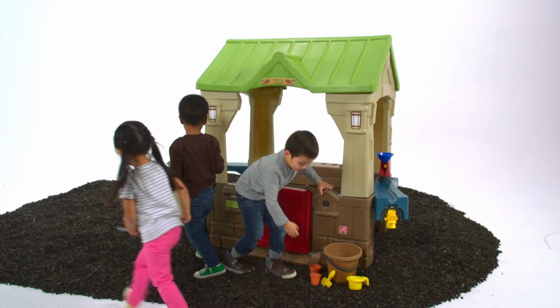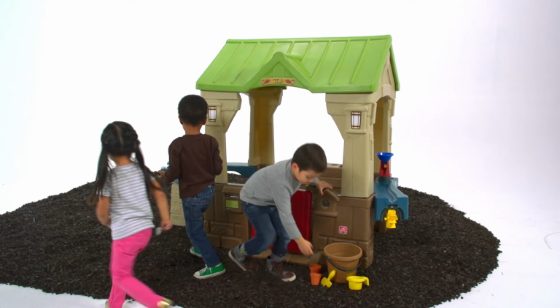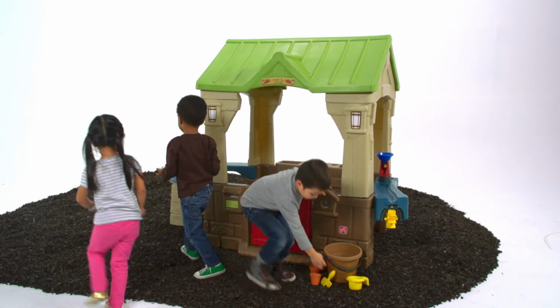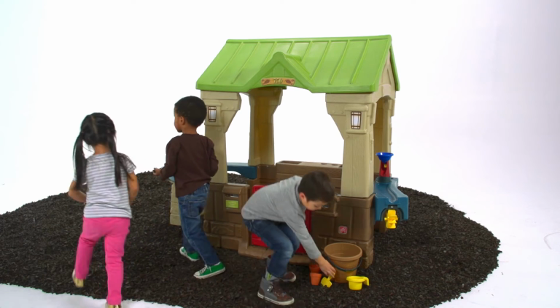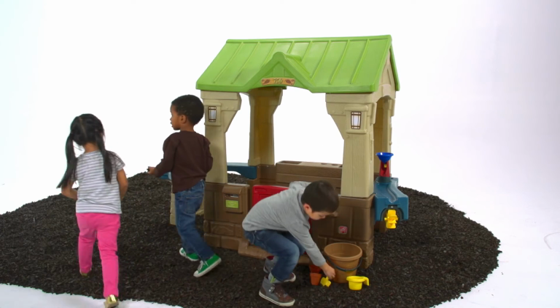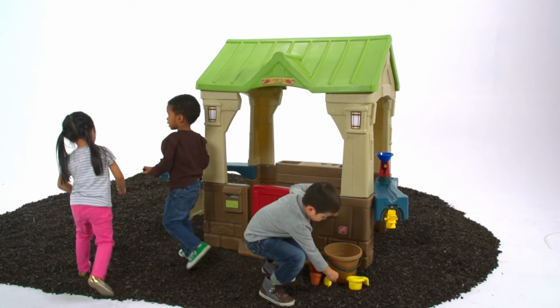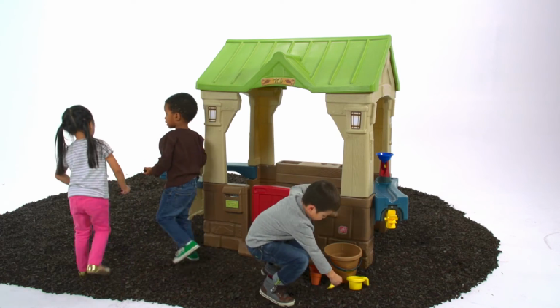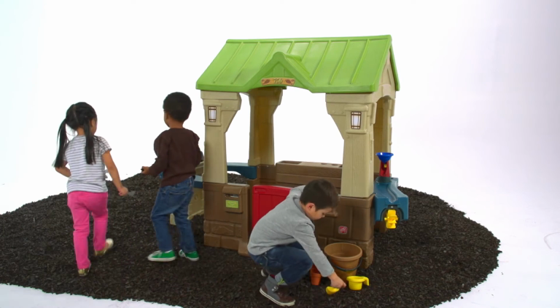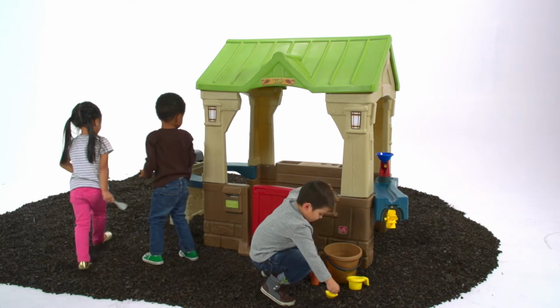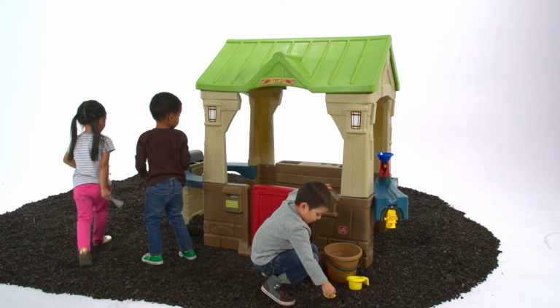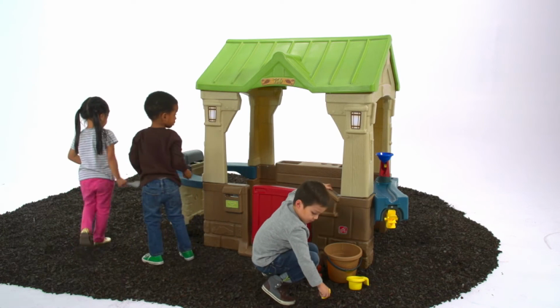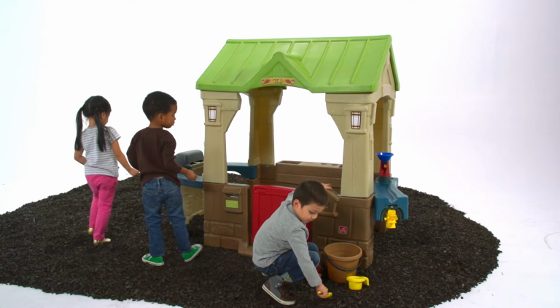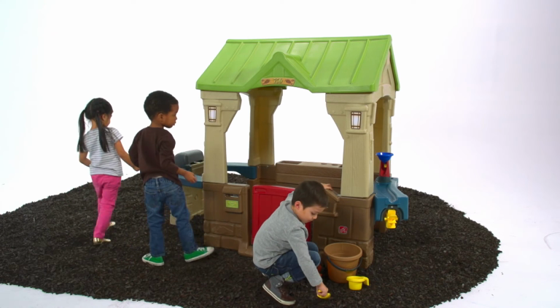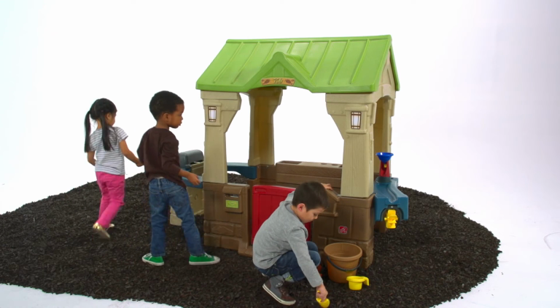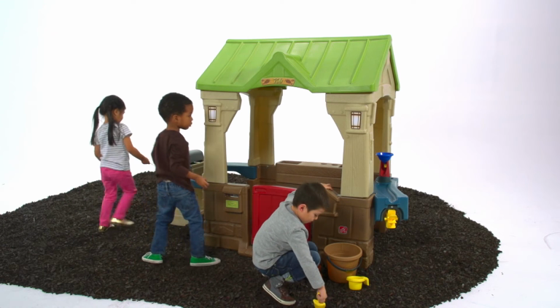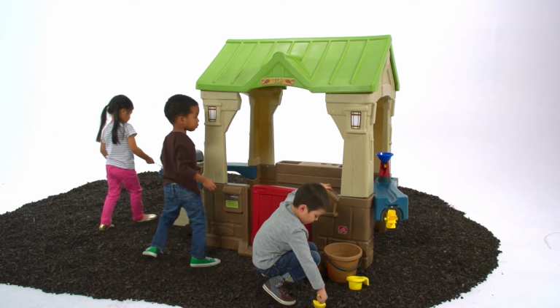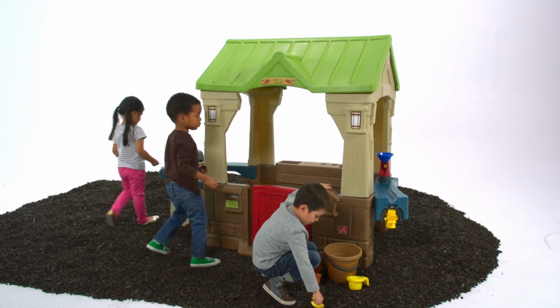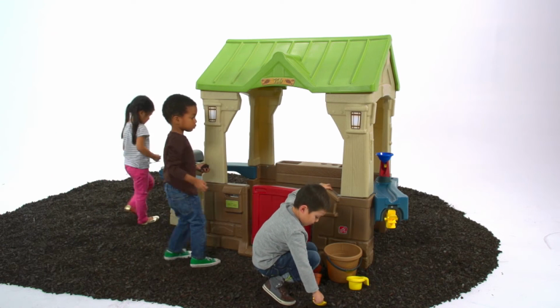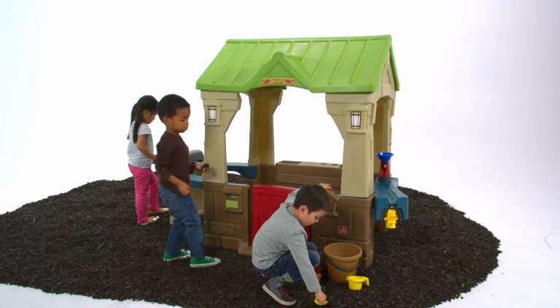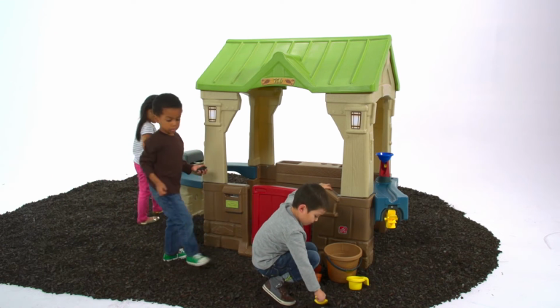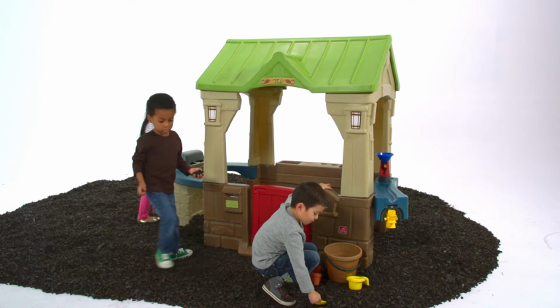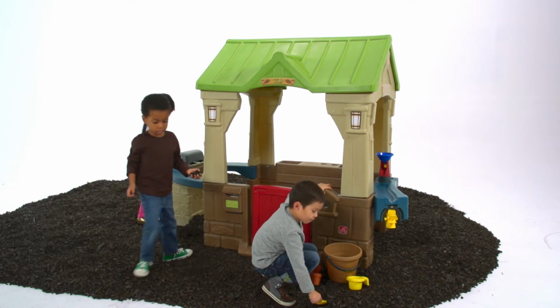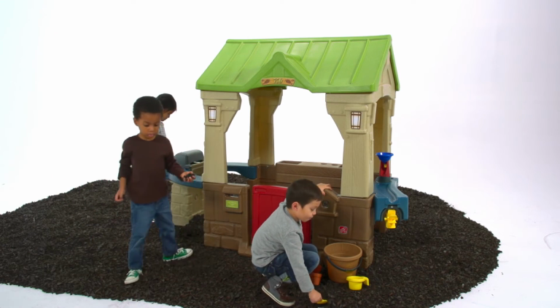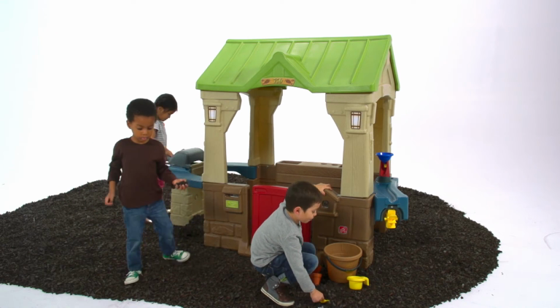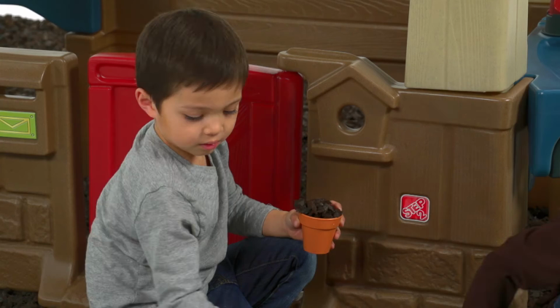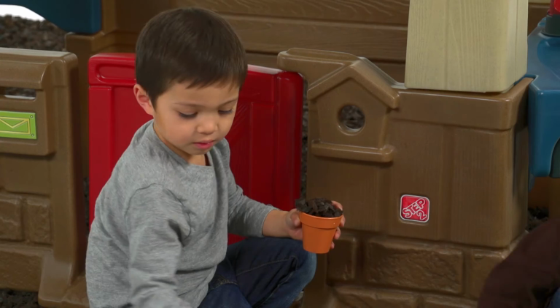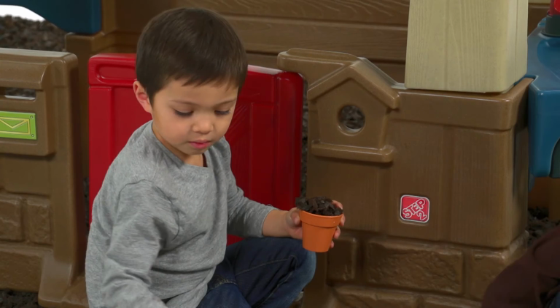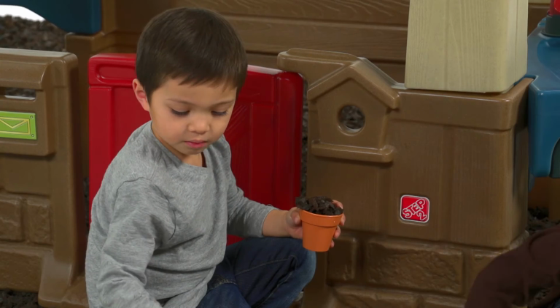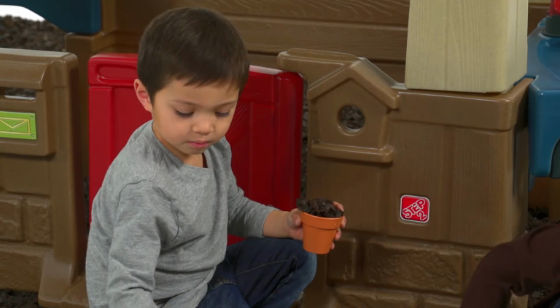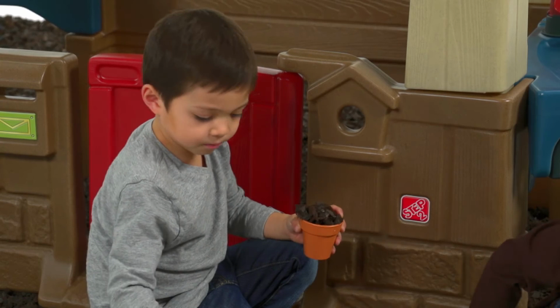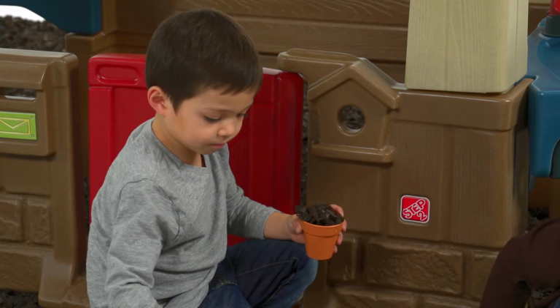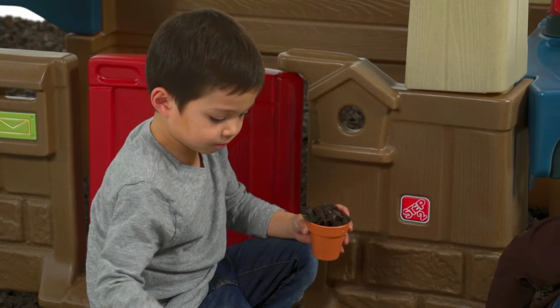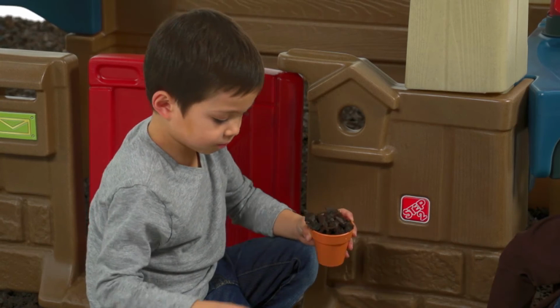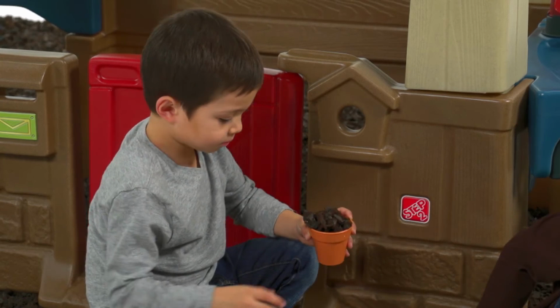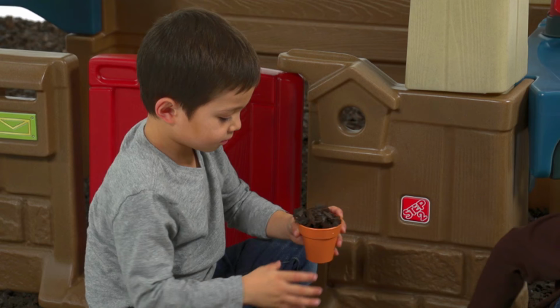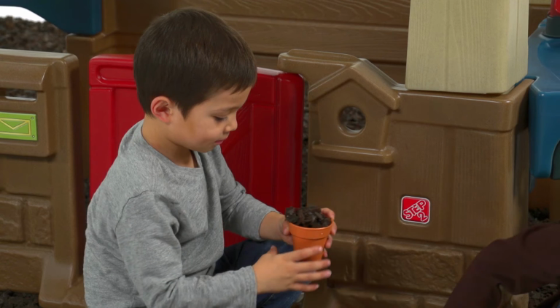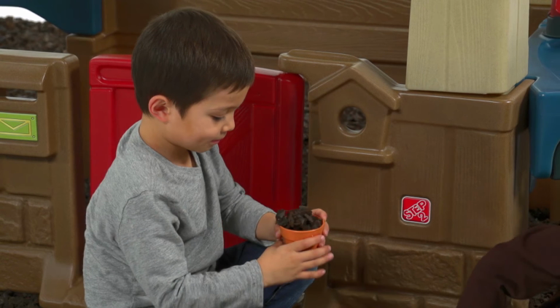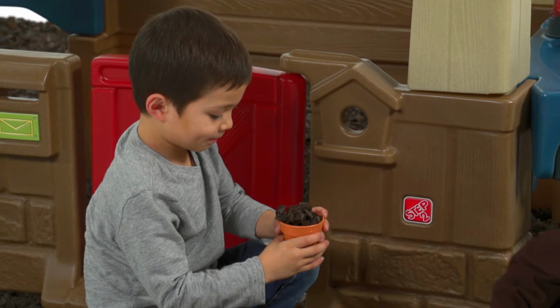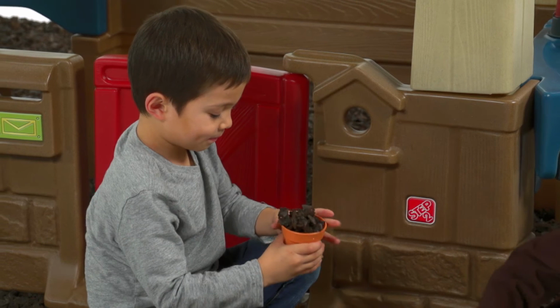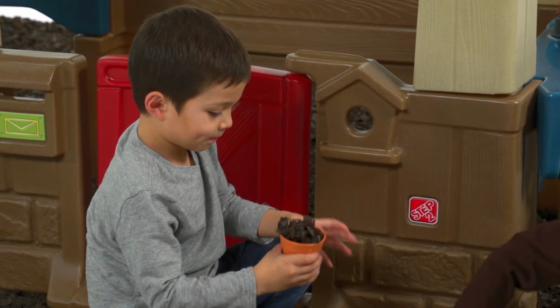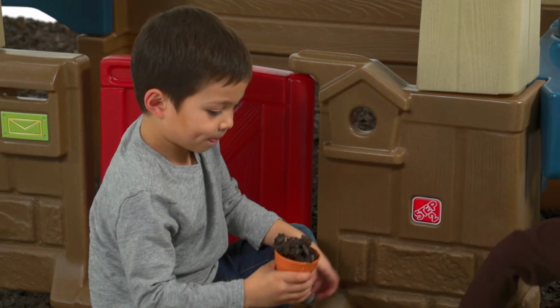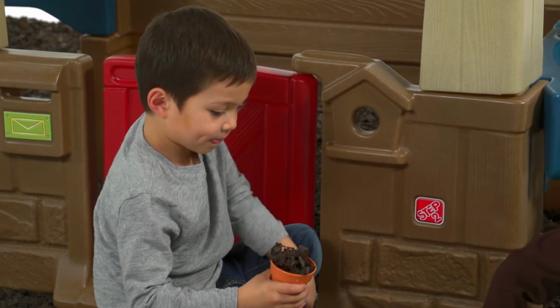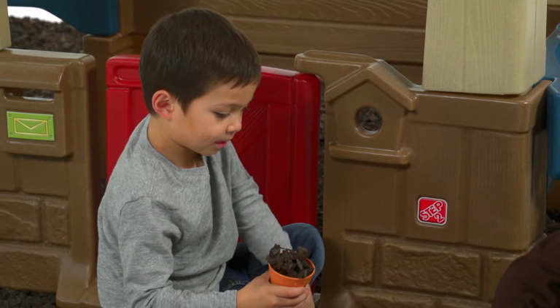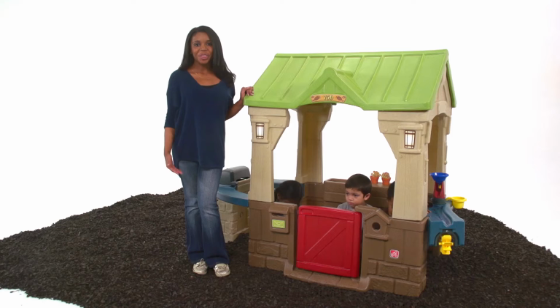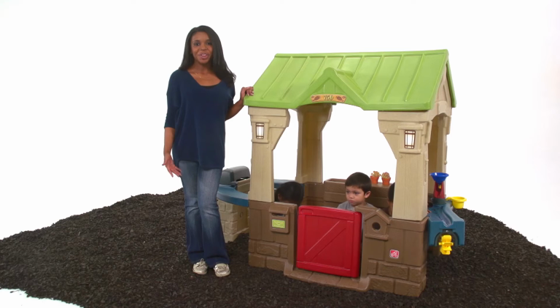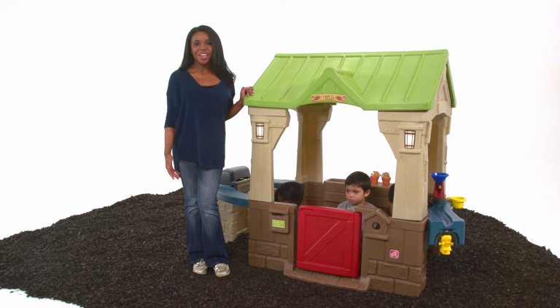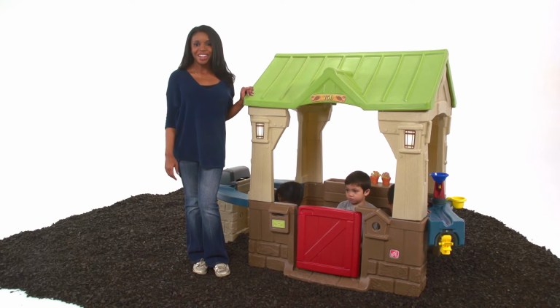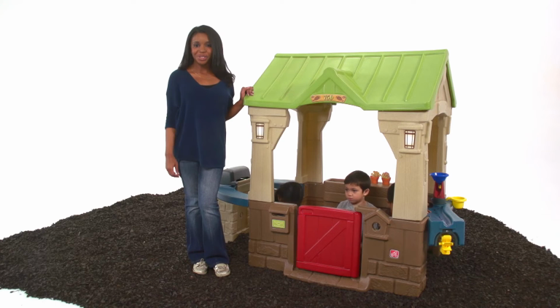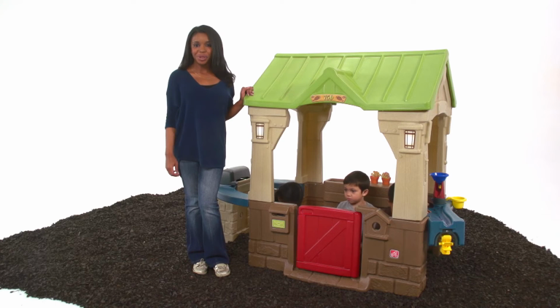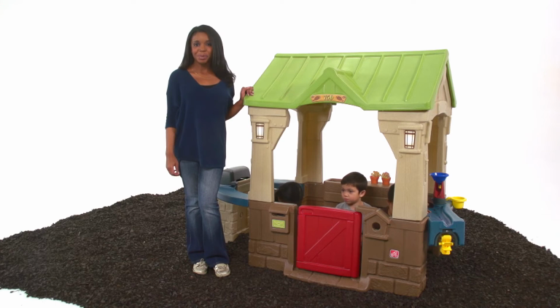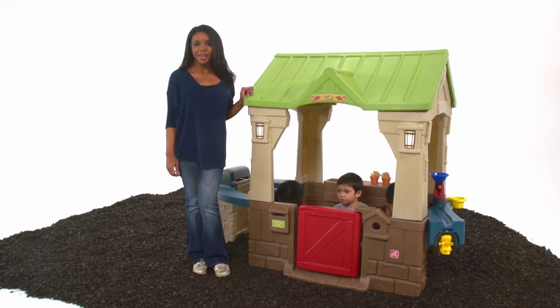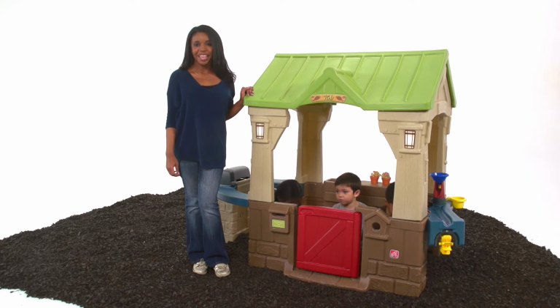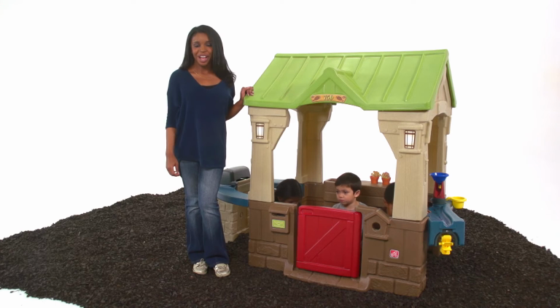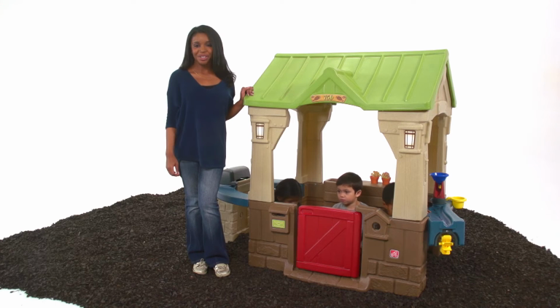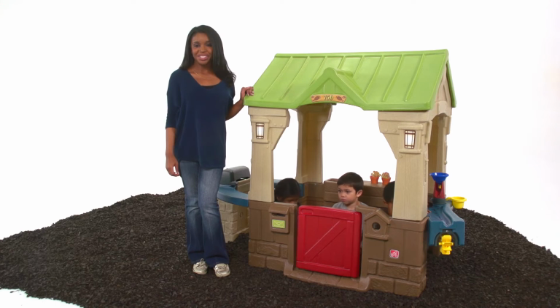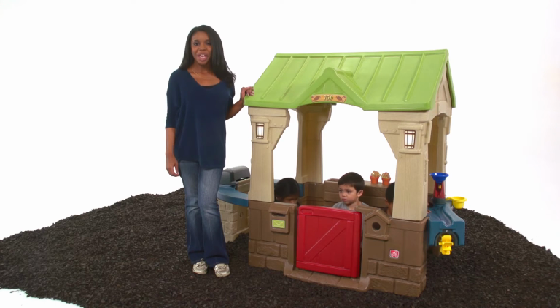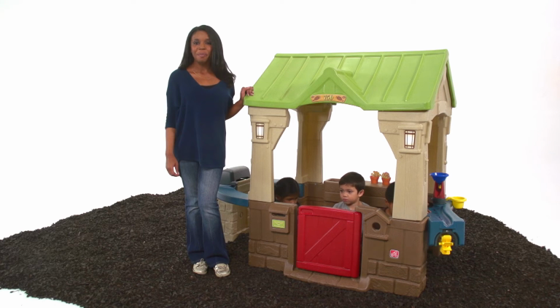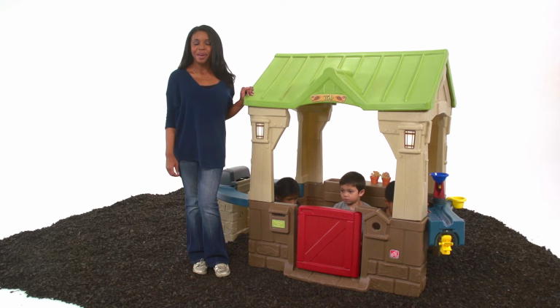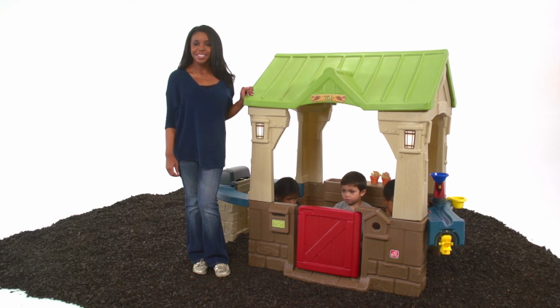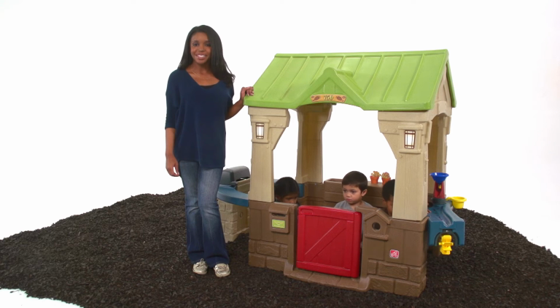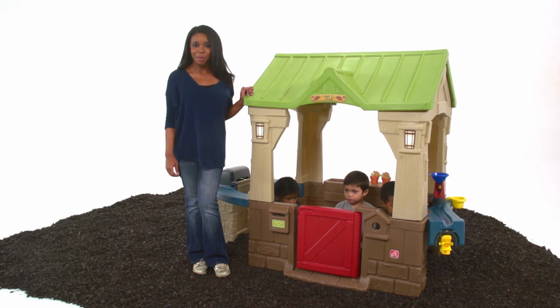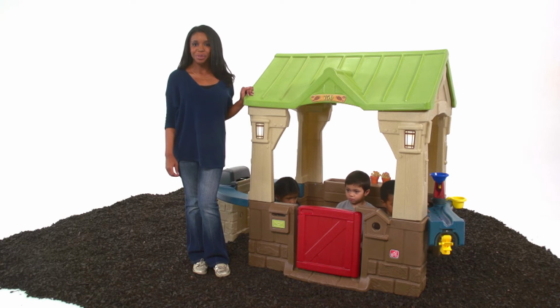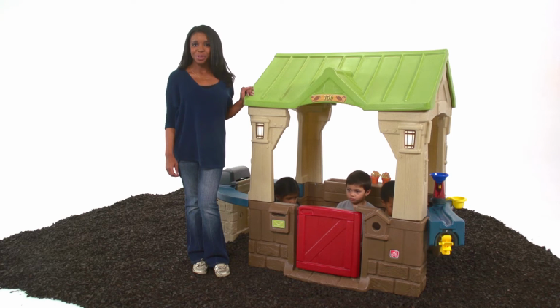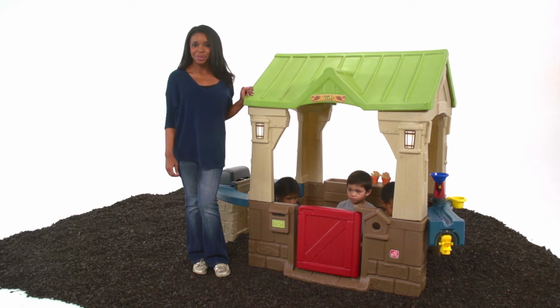But be warned, the Great Outdoors Playhouse is so much fun, your kiddos might want to move in. The Great Outdoors Playhouse, by Step 2.